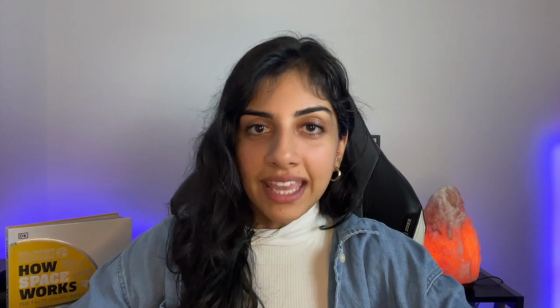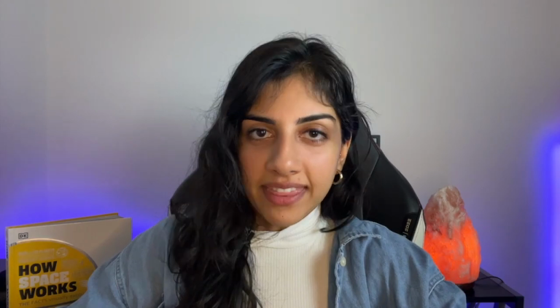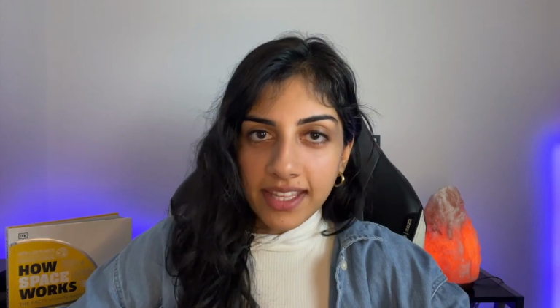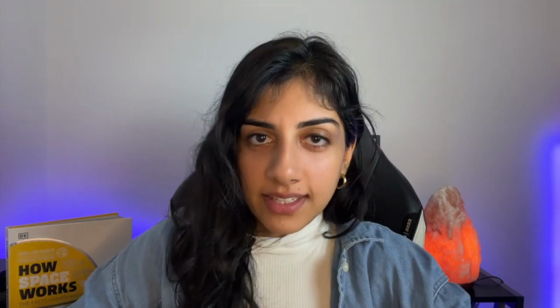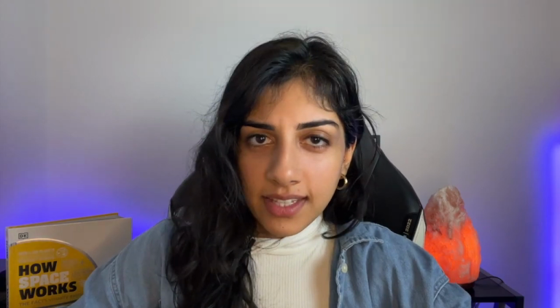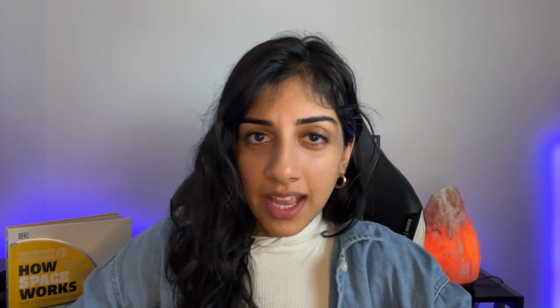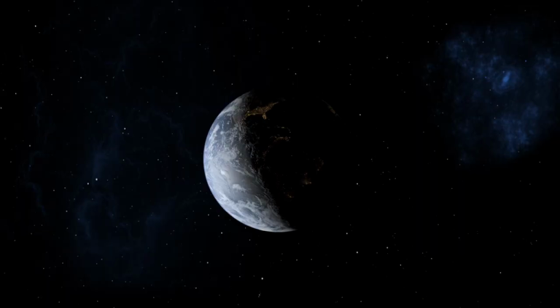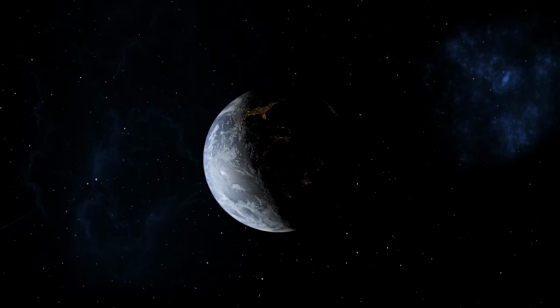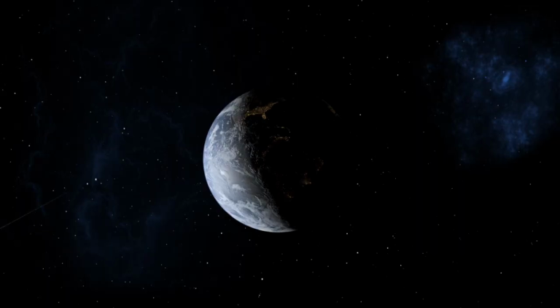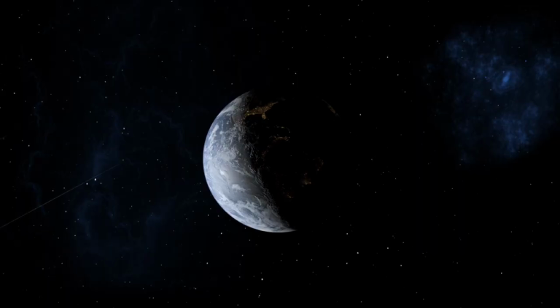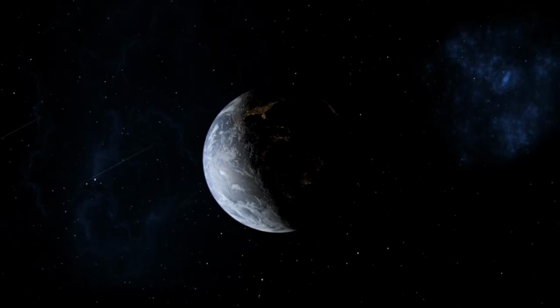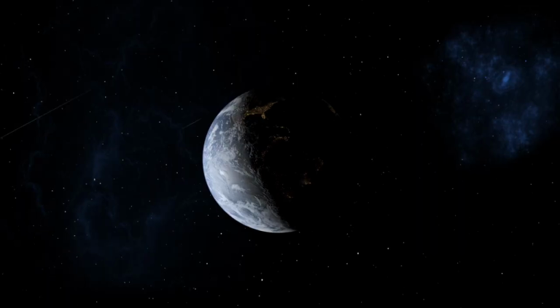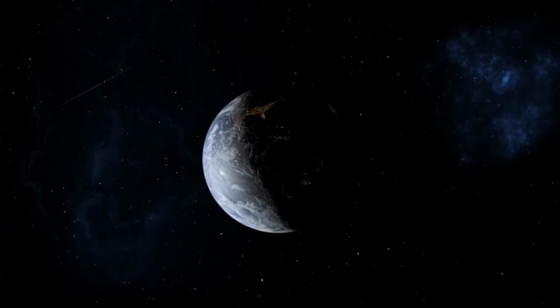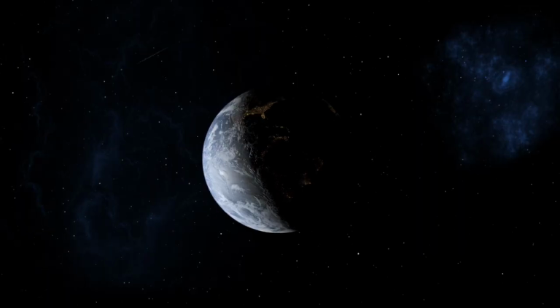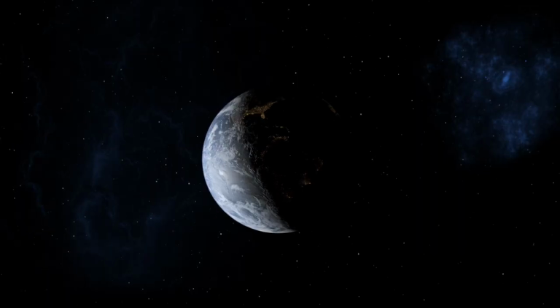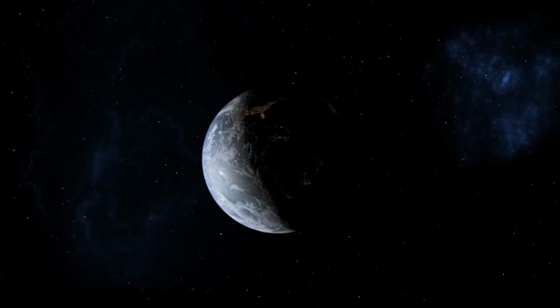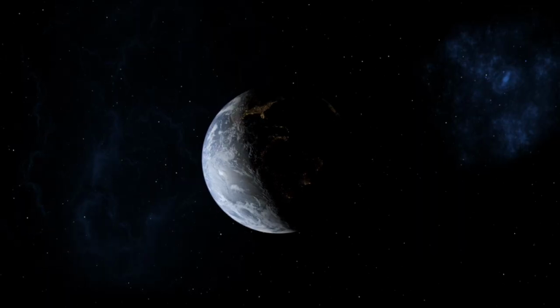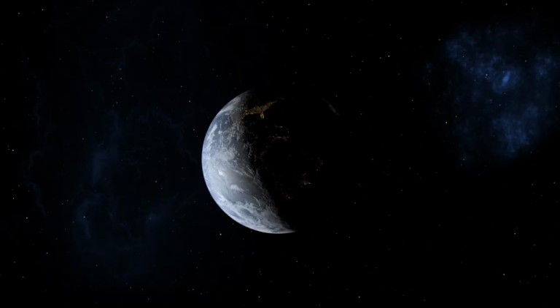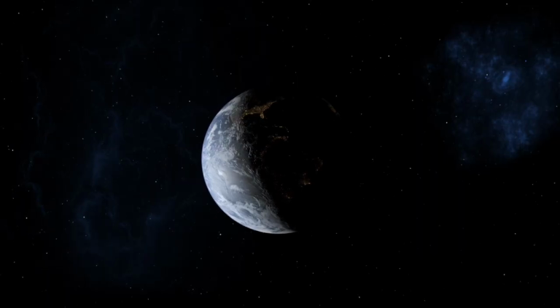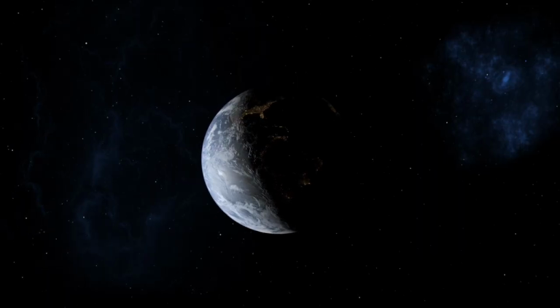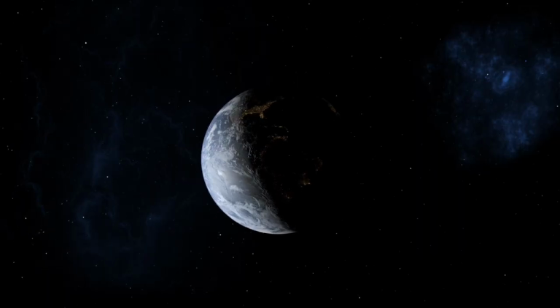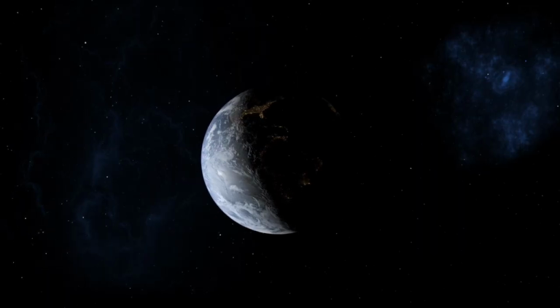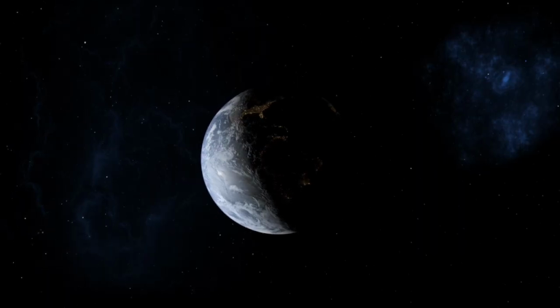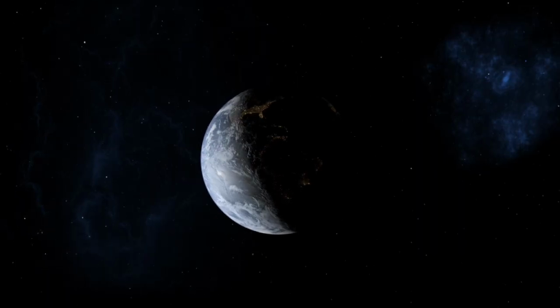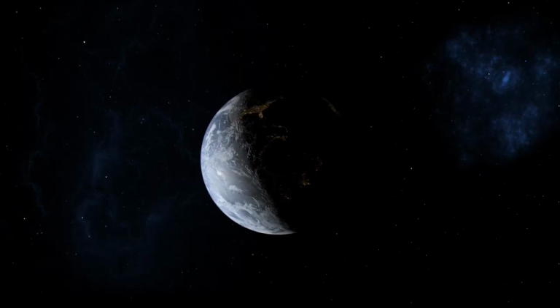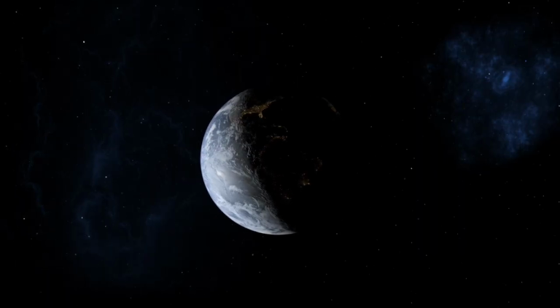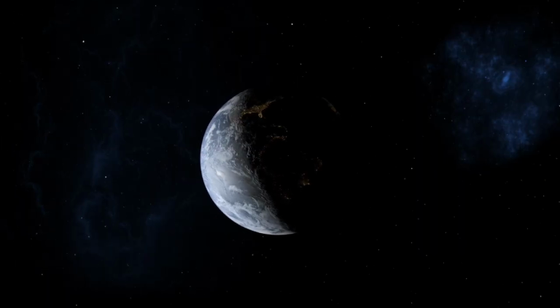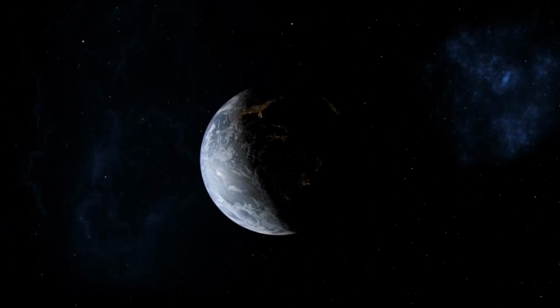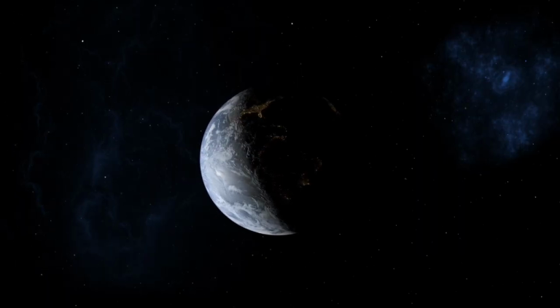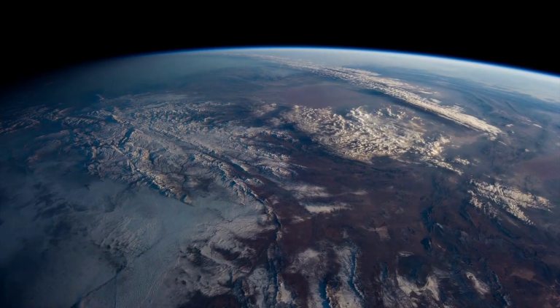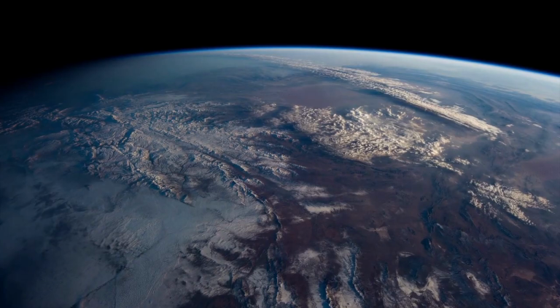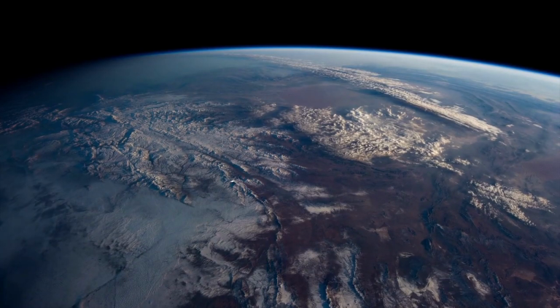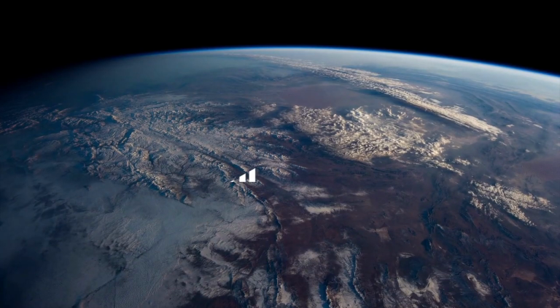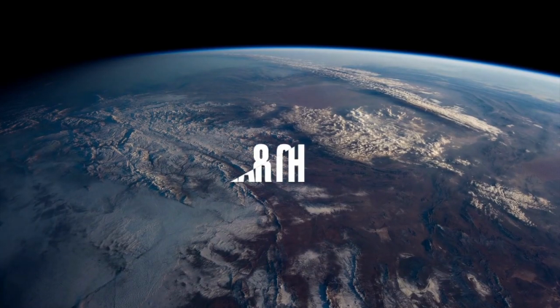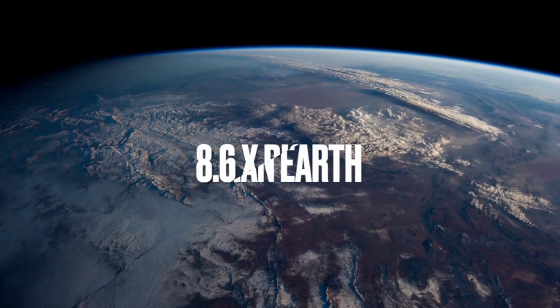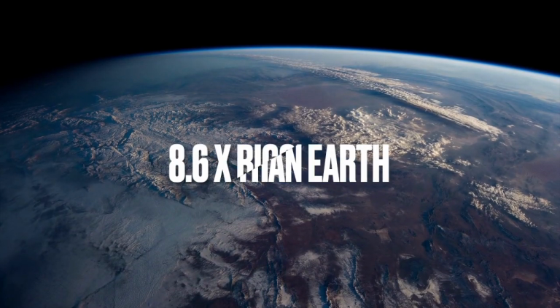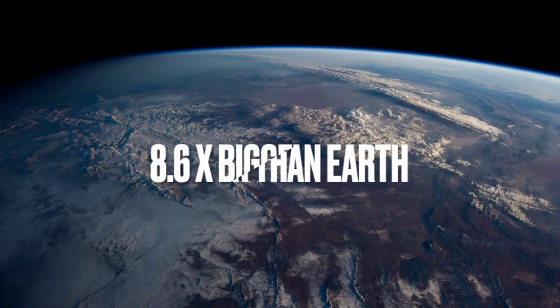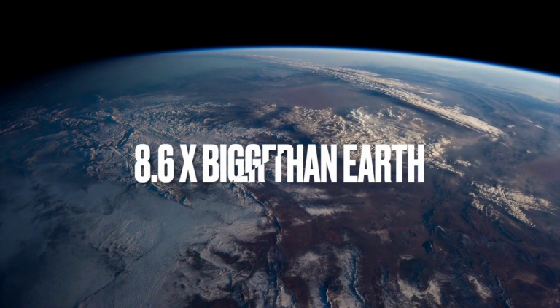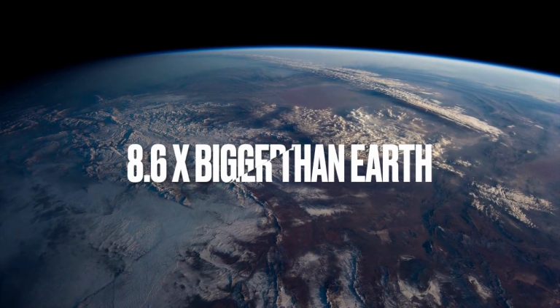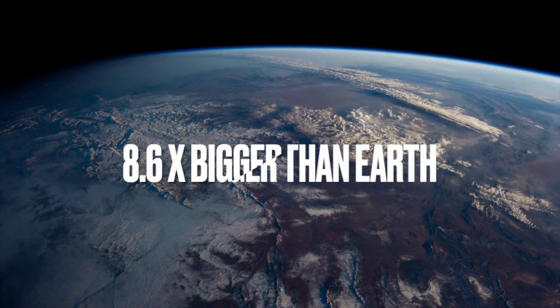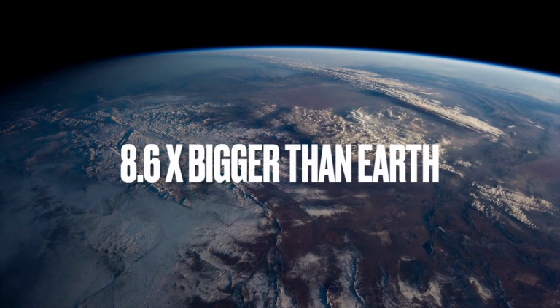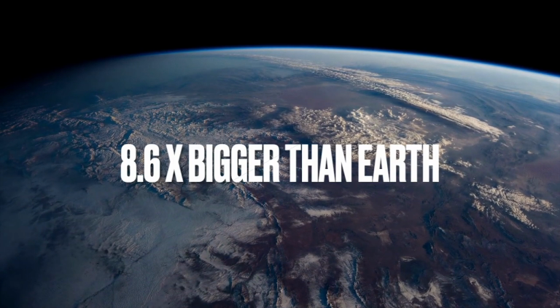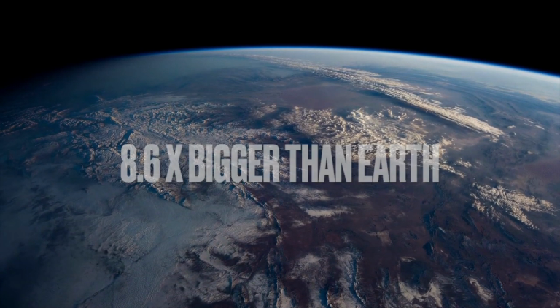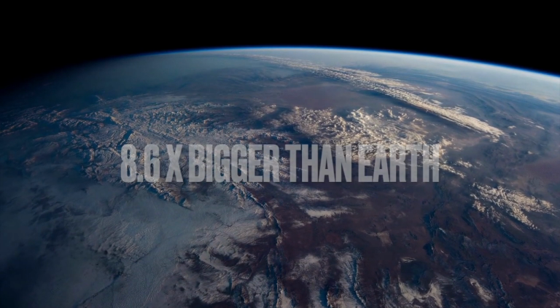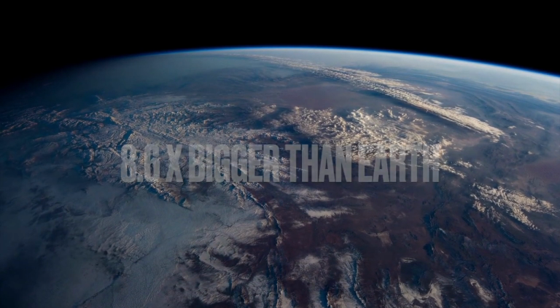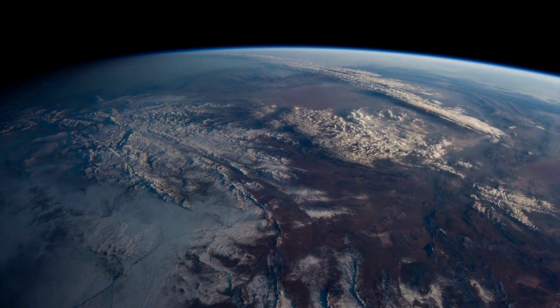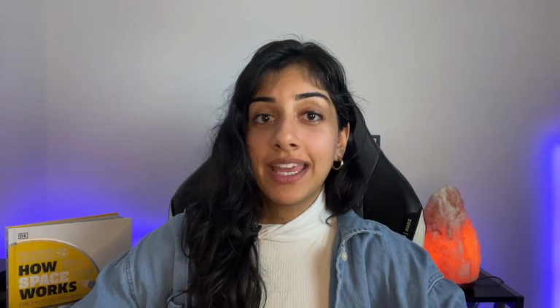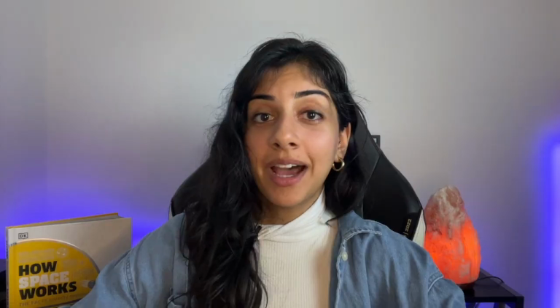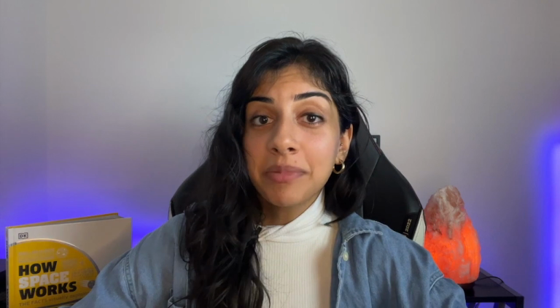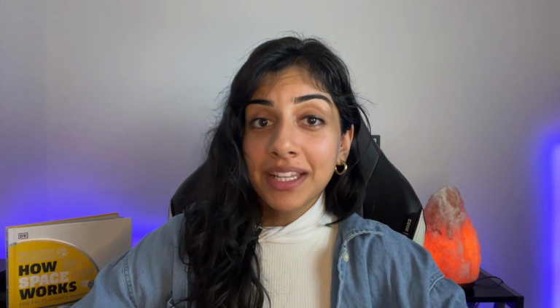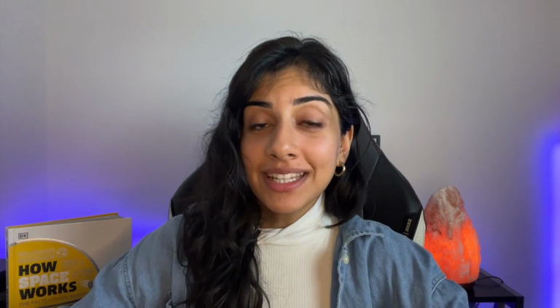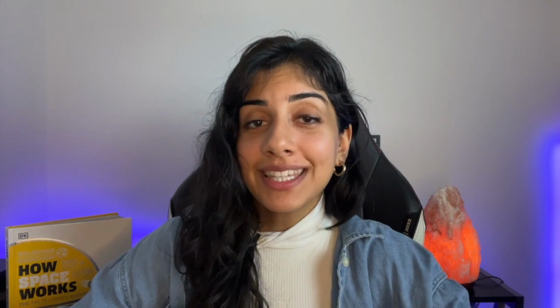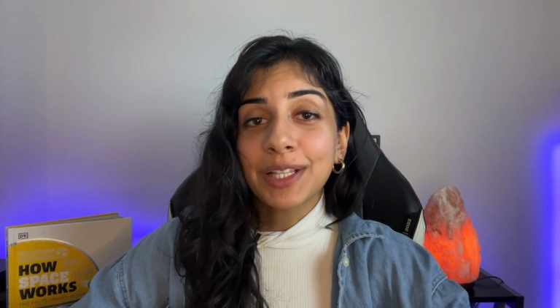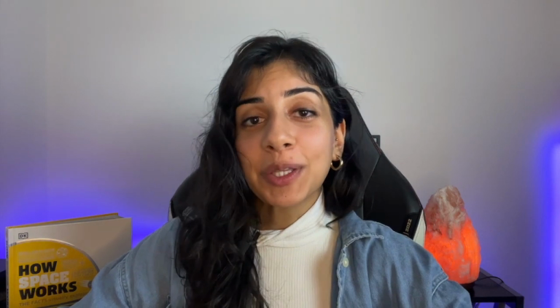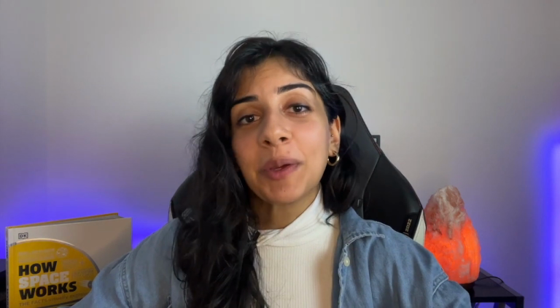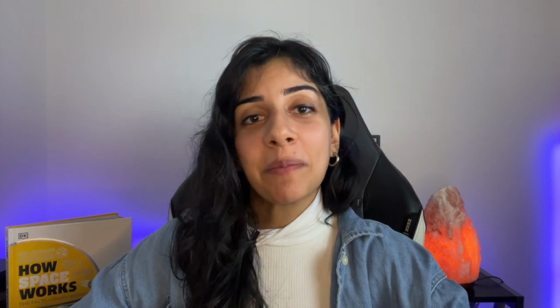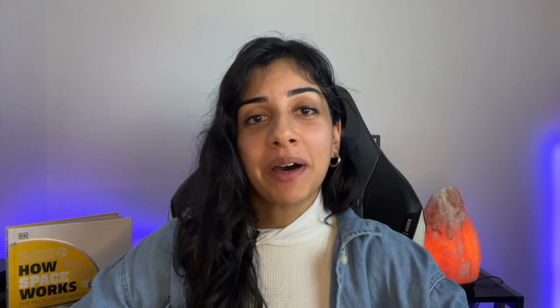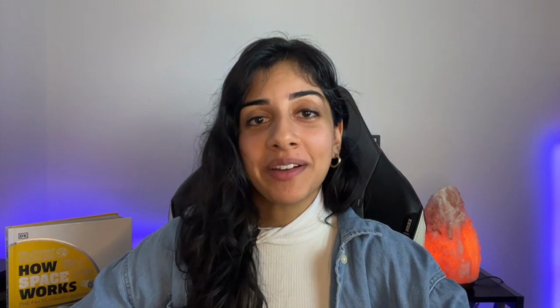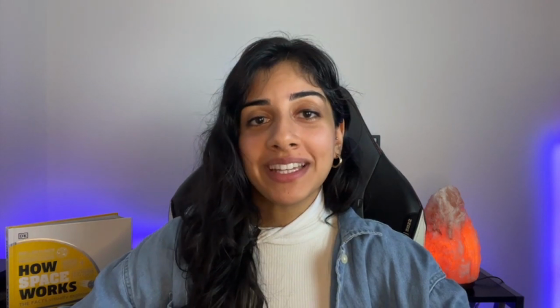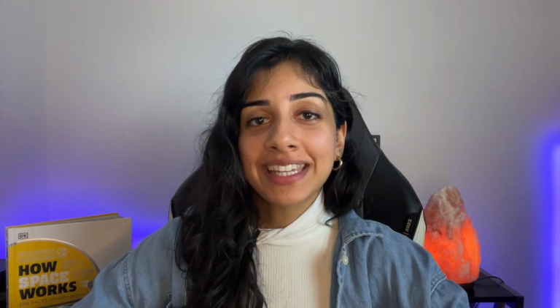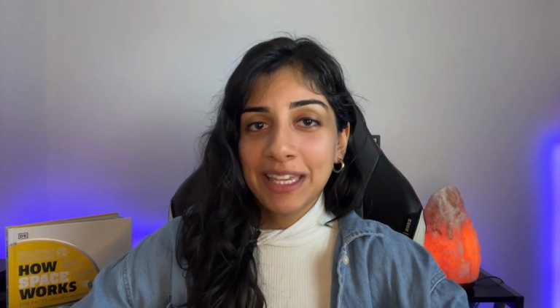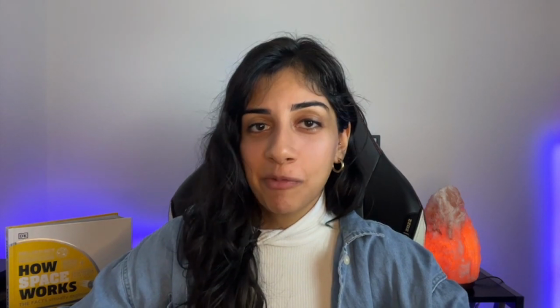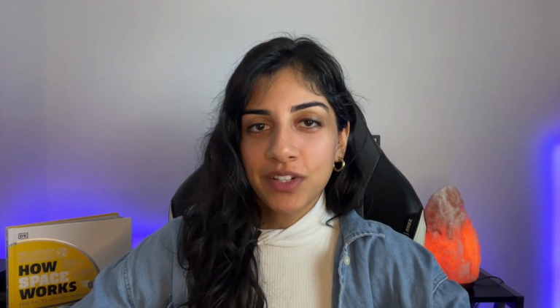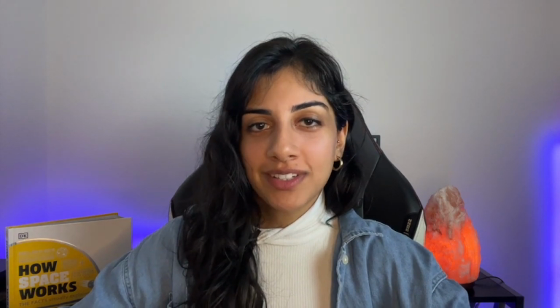Get this — there could be a habitable planet like Earth, but 8.6 times bigger. I'm going to tell you about it. Keep watching.